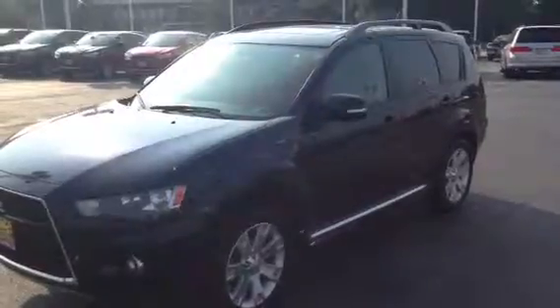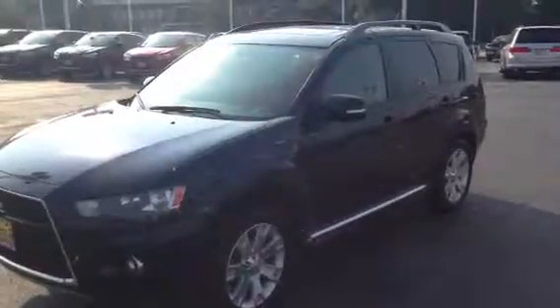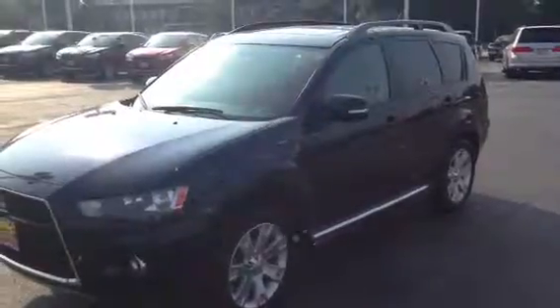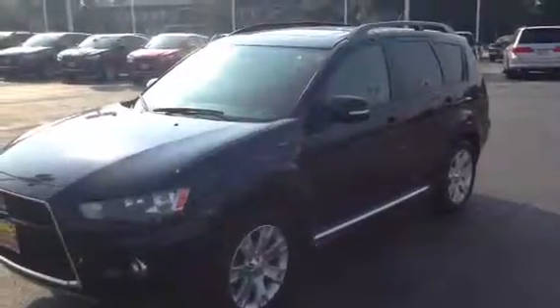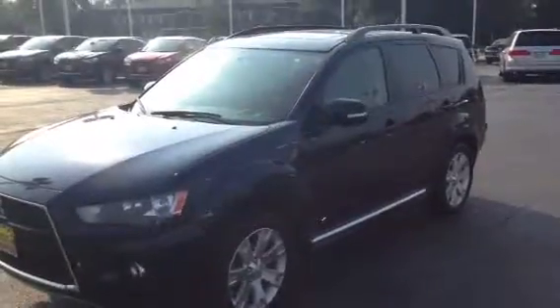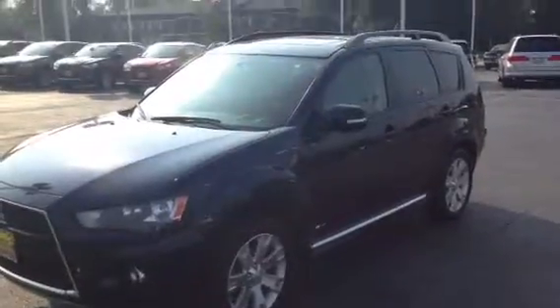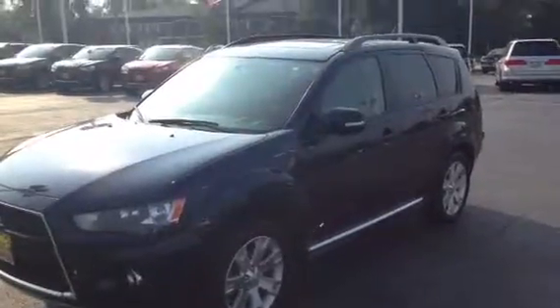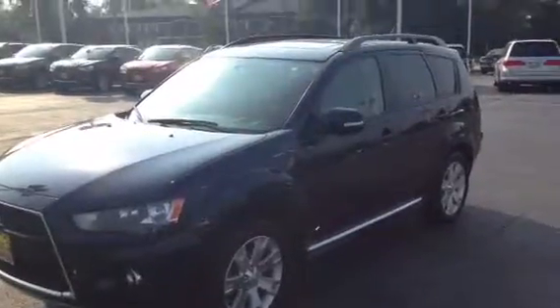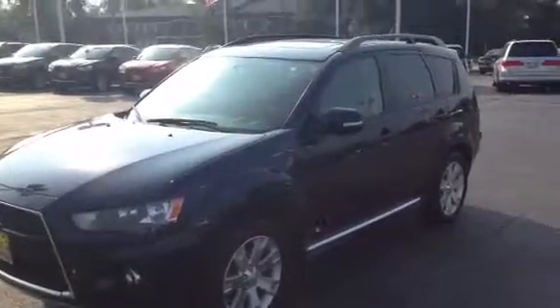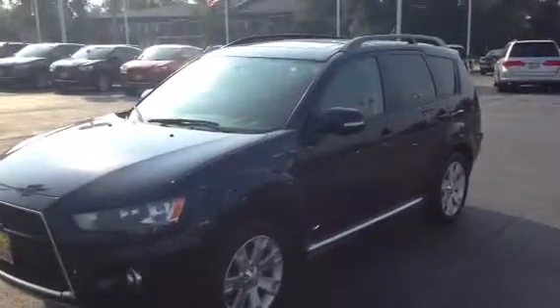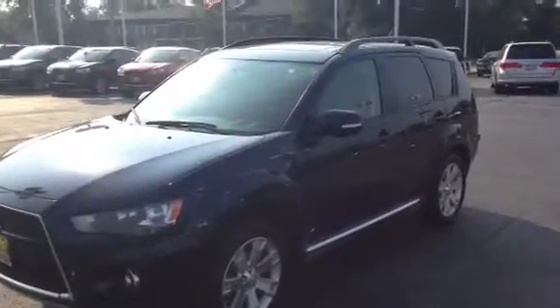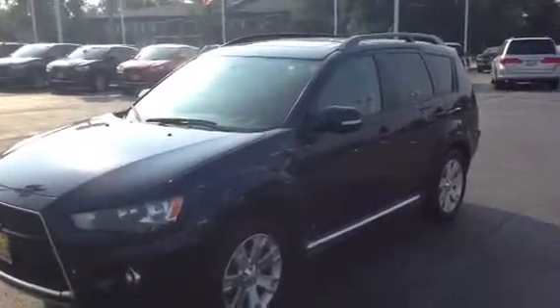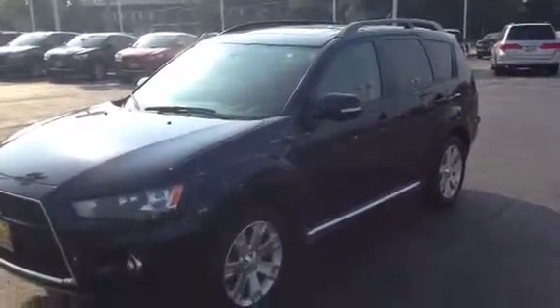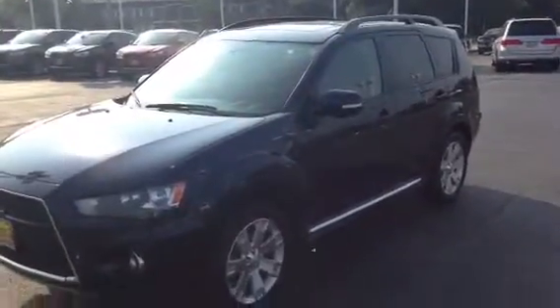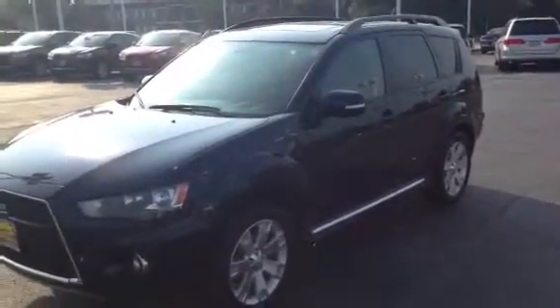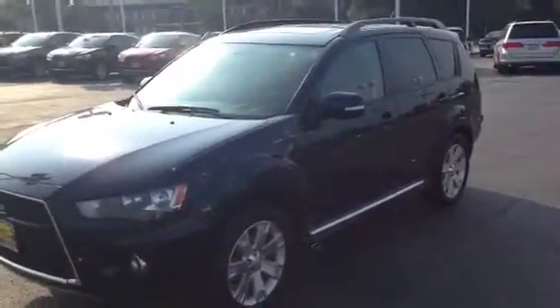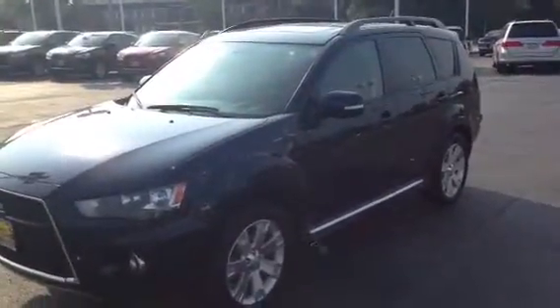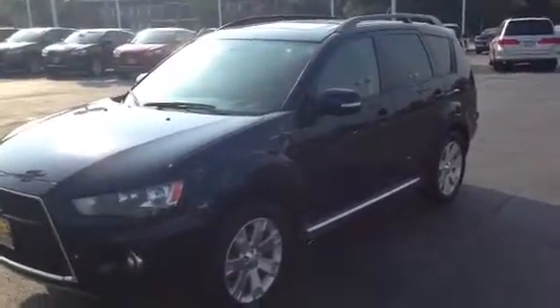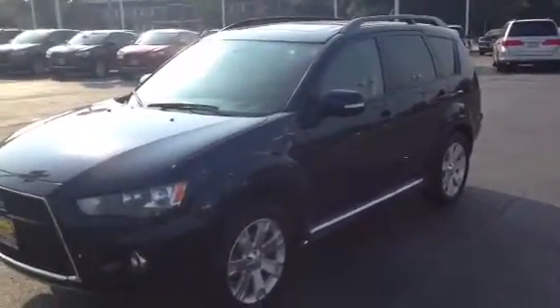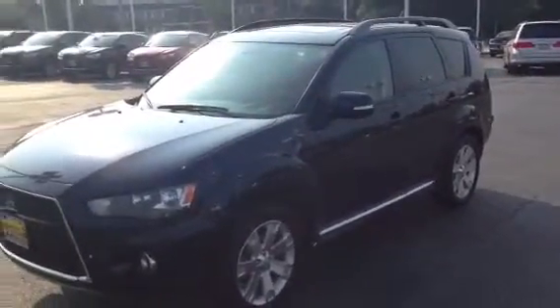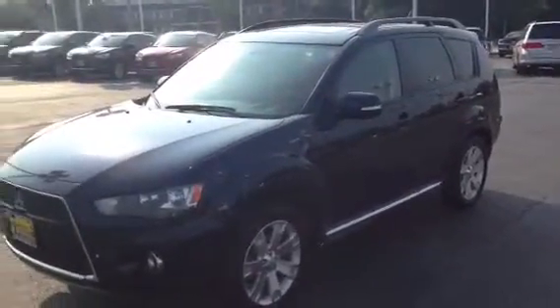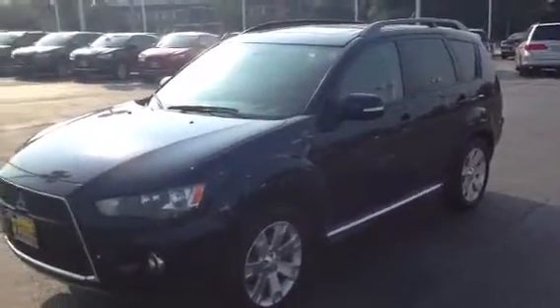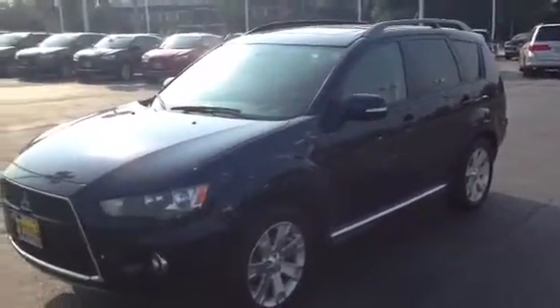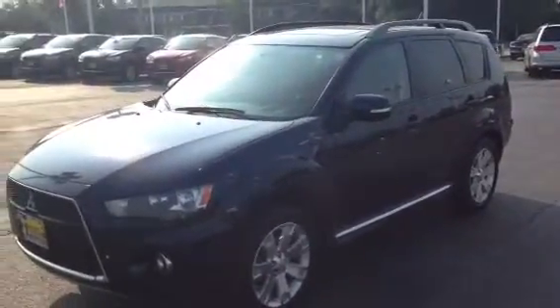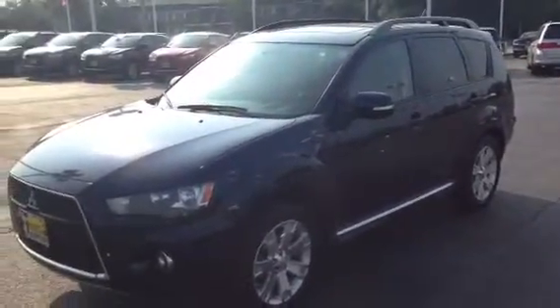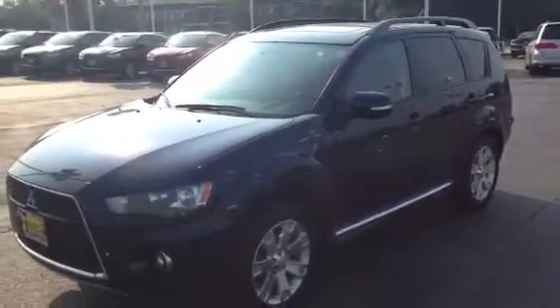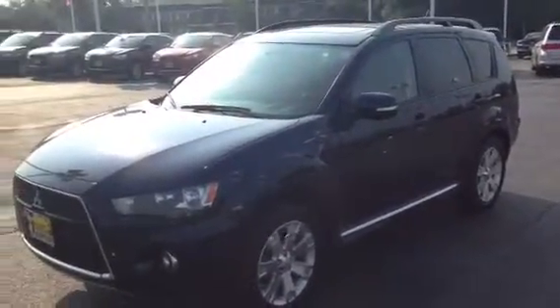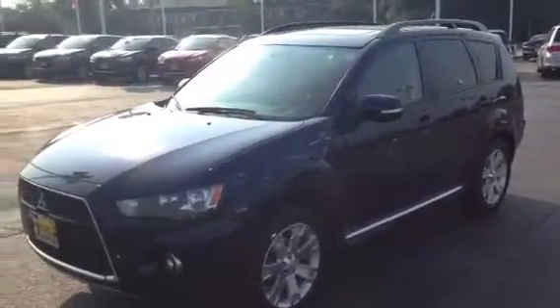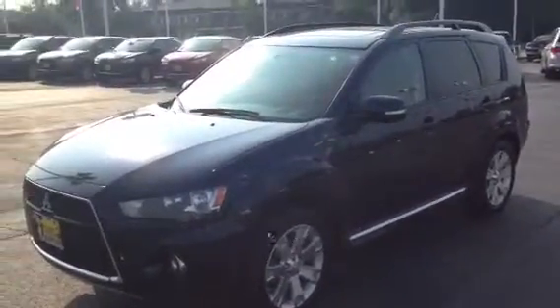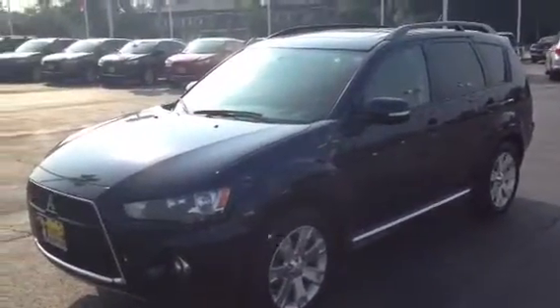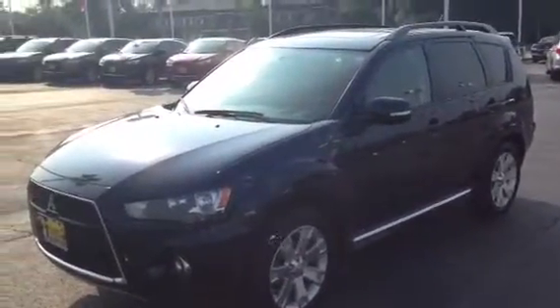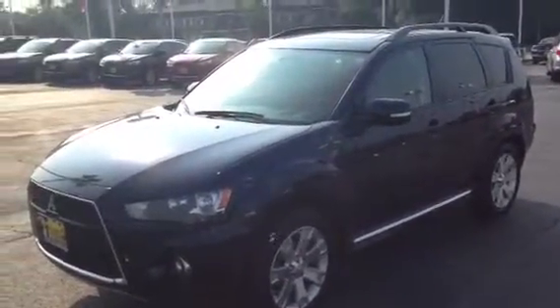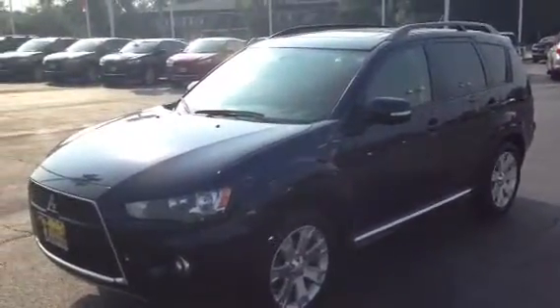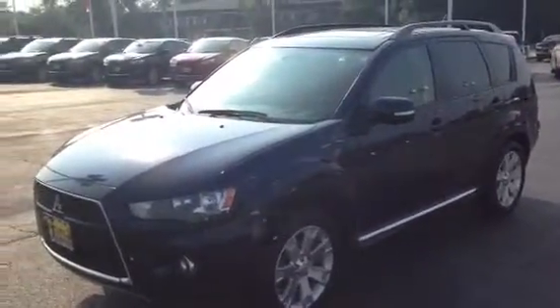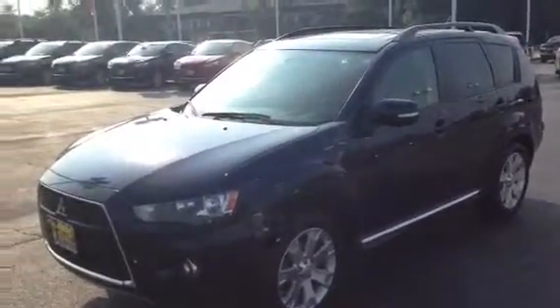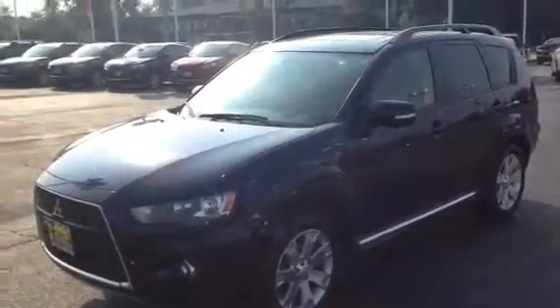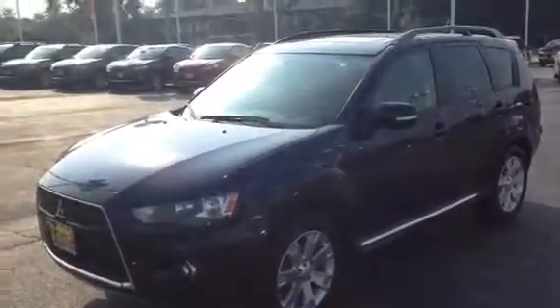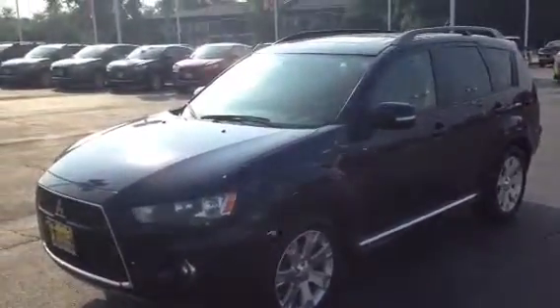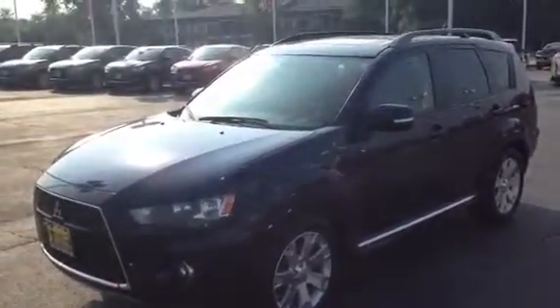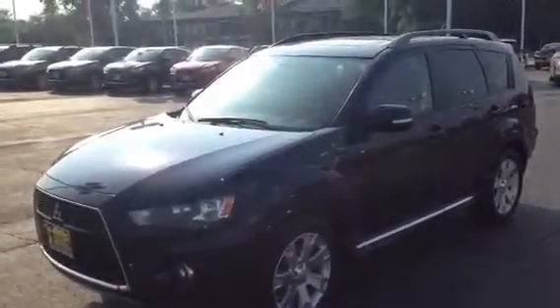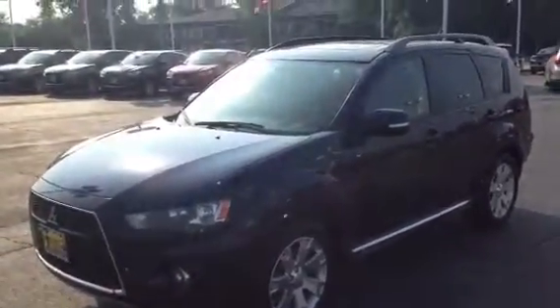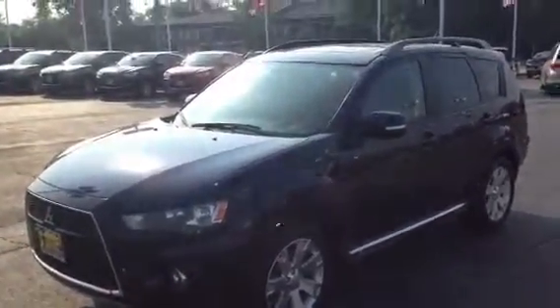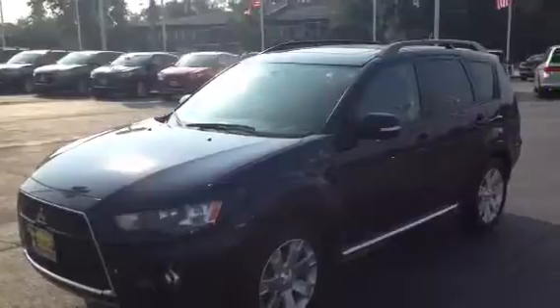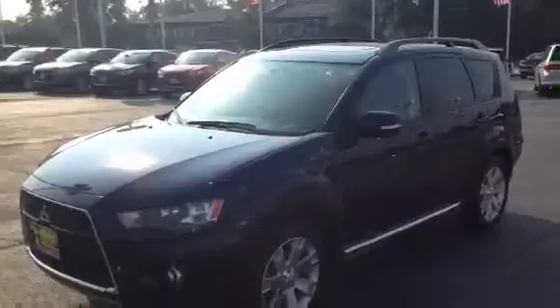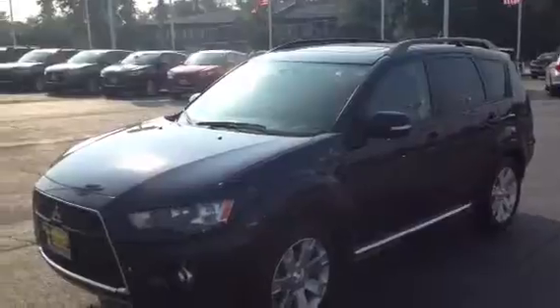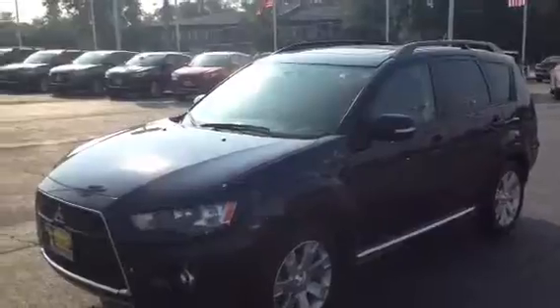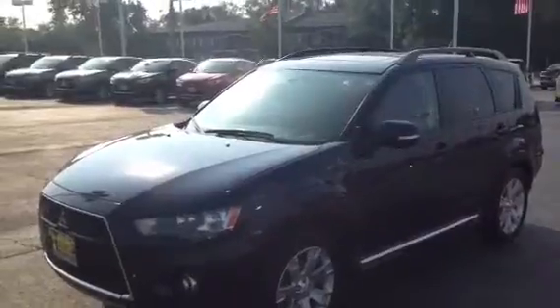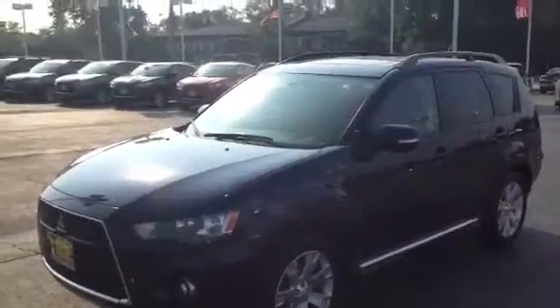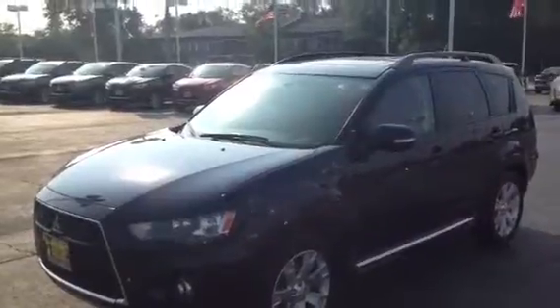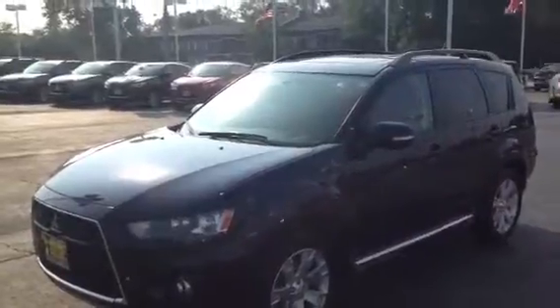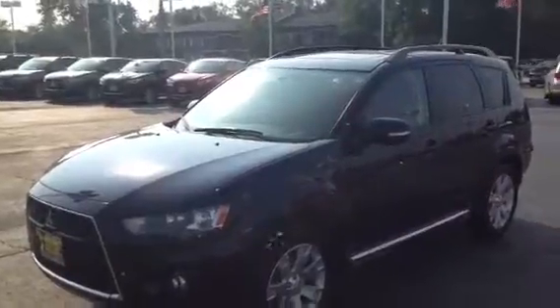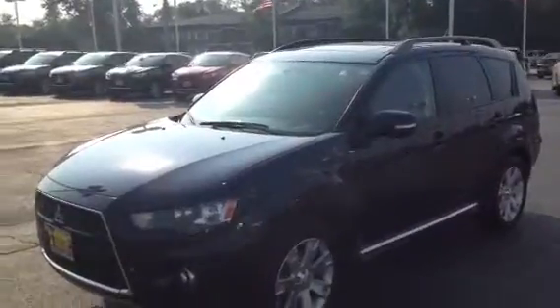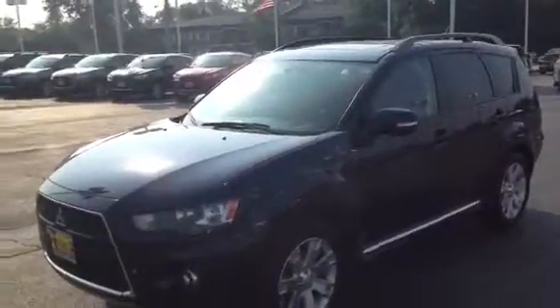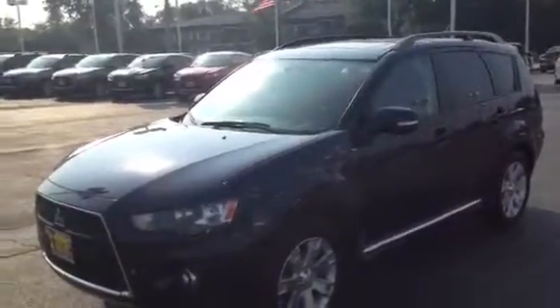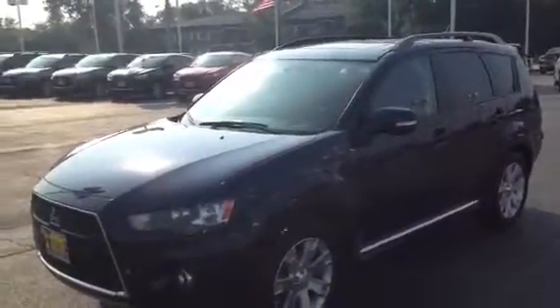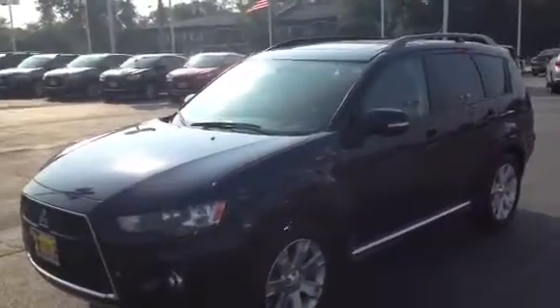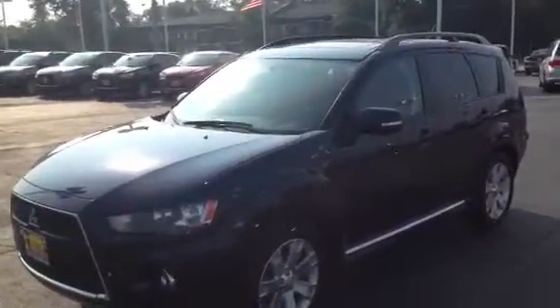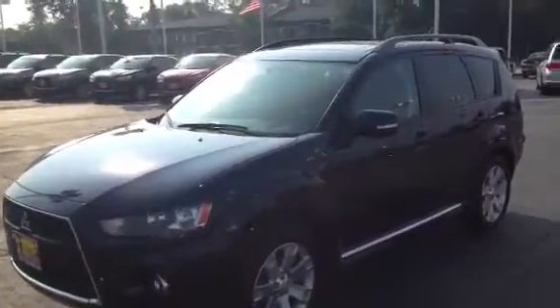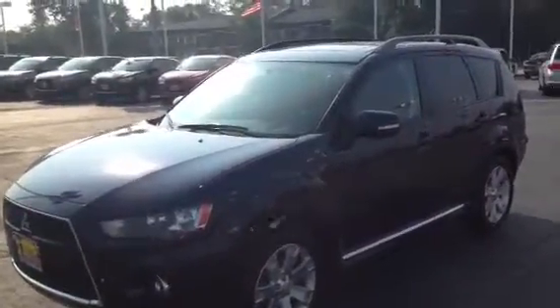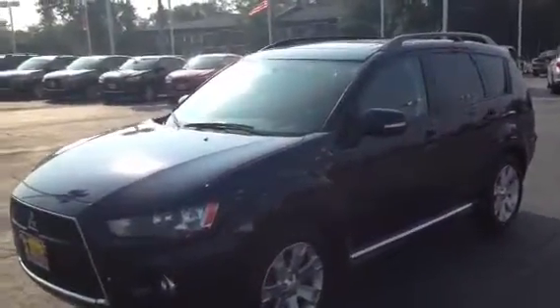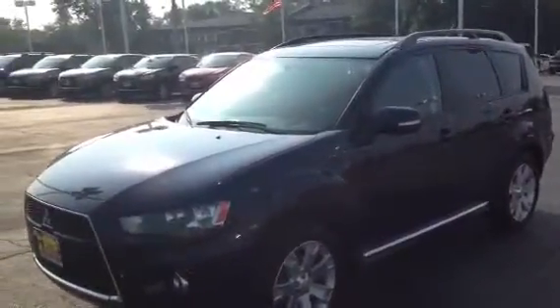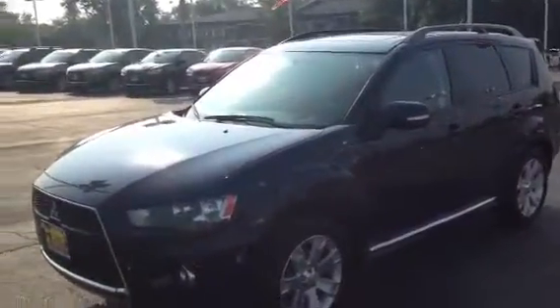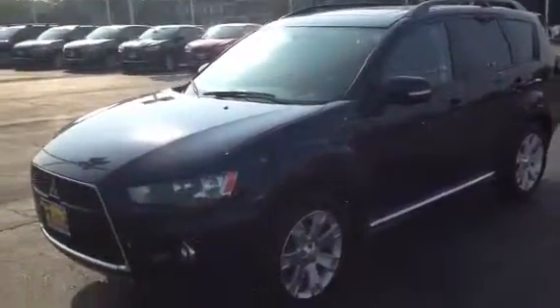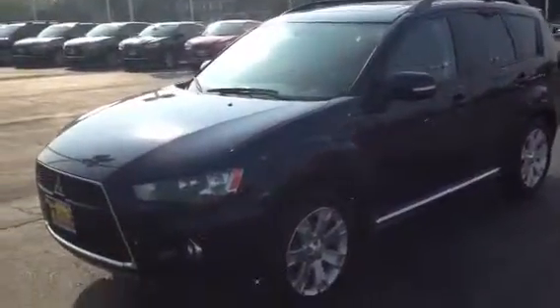Hi Jason, this is AJ over at Max Matson Mitsubishi and this is a video on the 2010 Outlander SE that you inquired on.